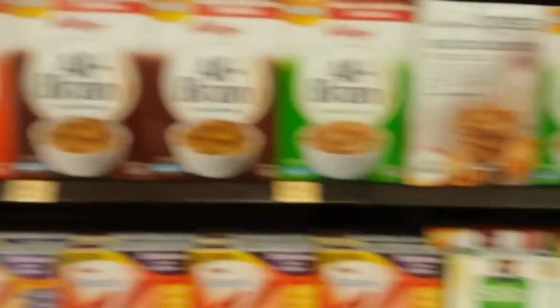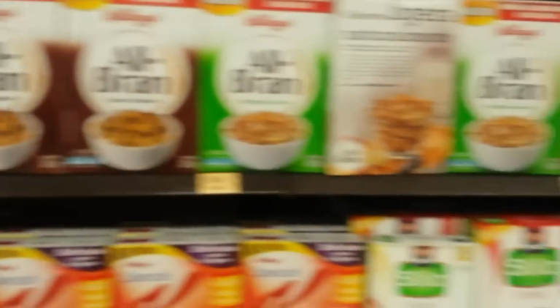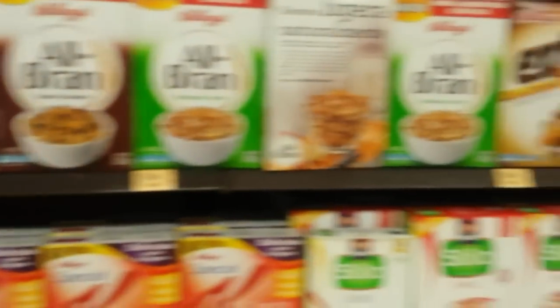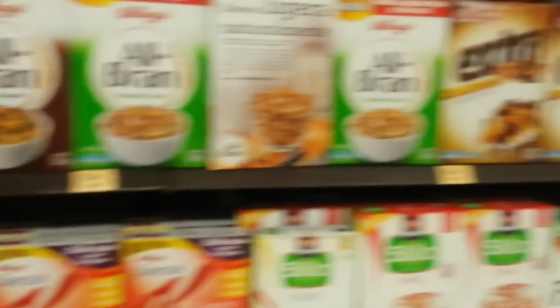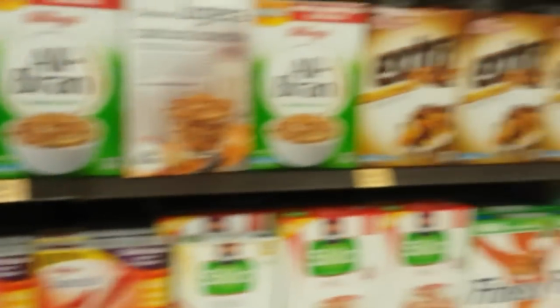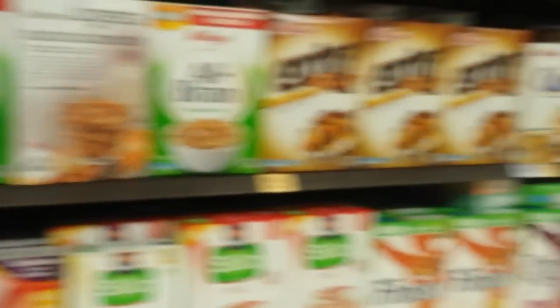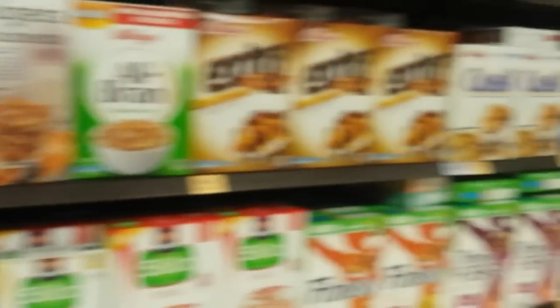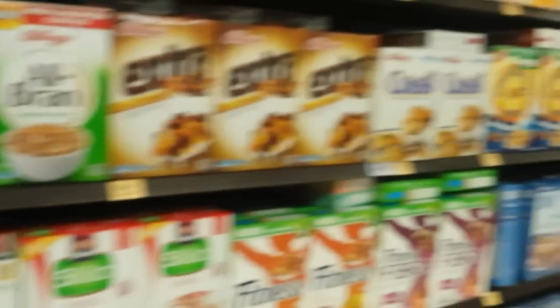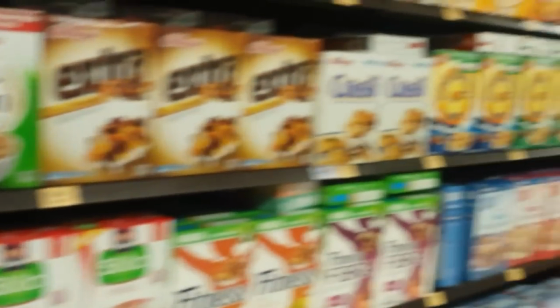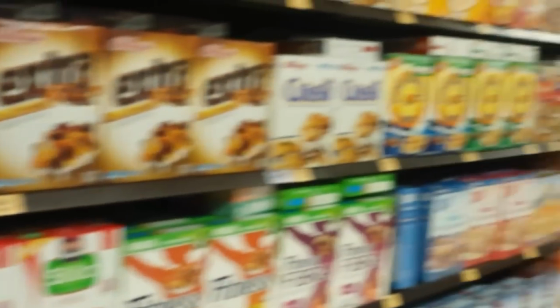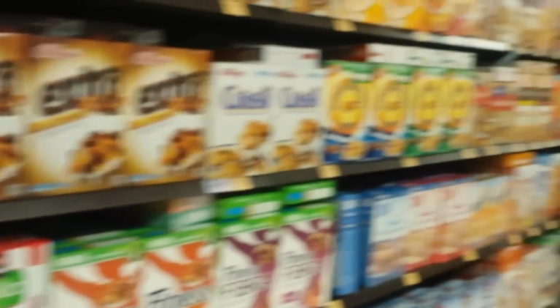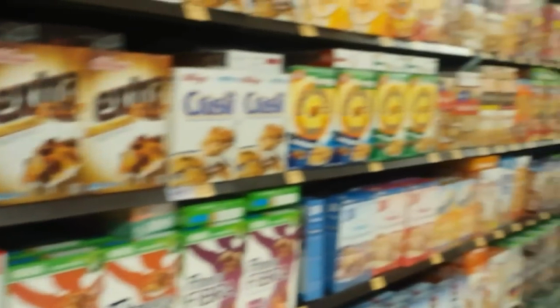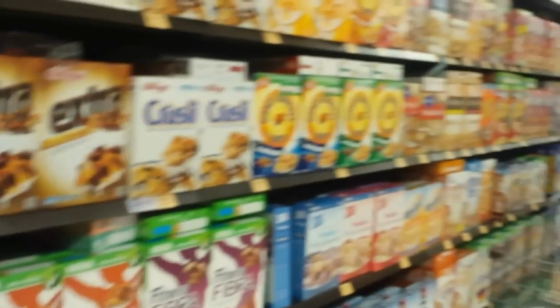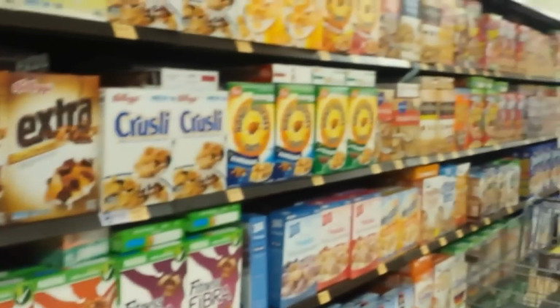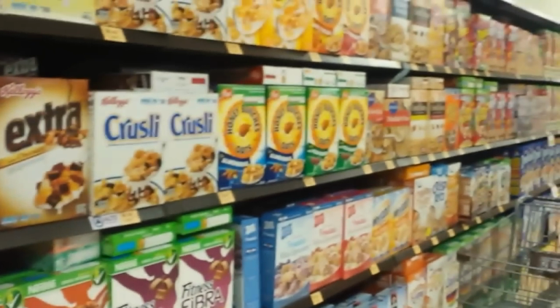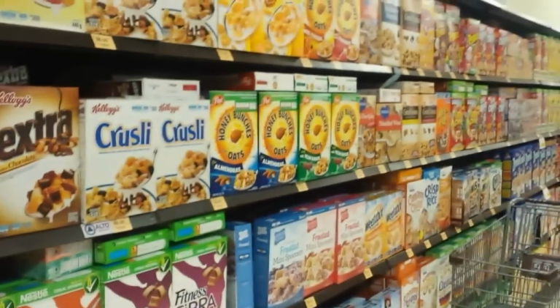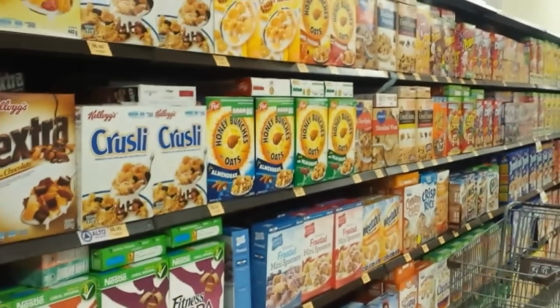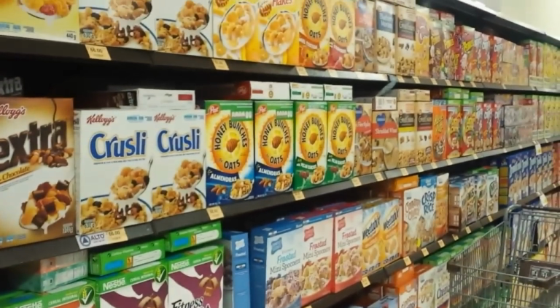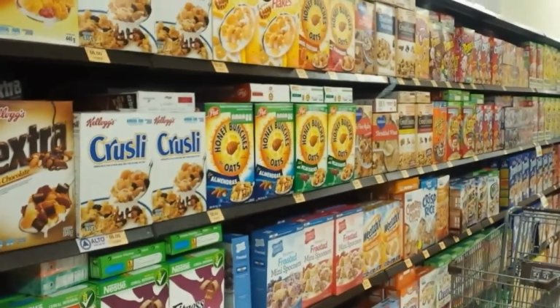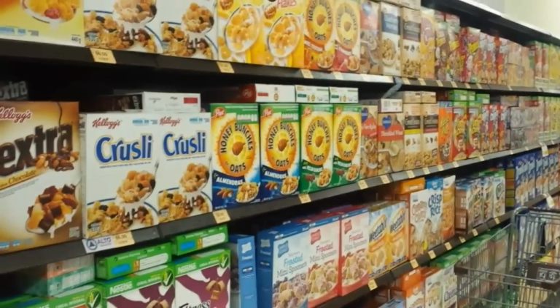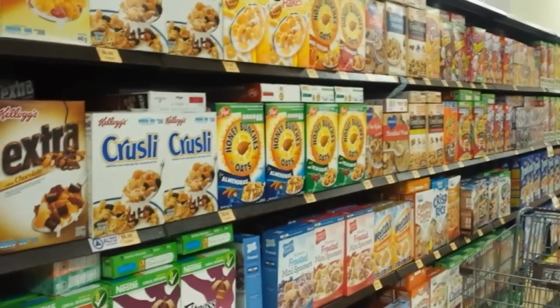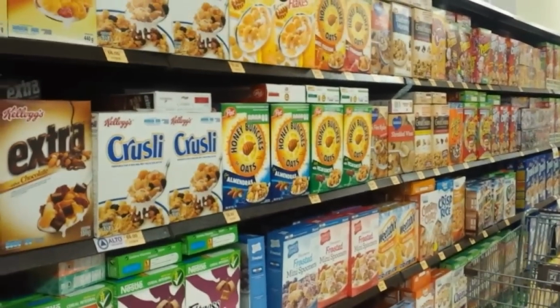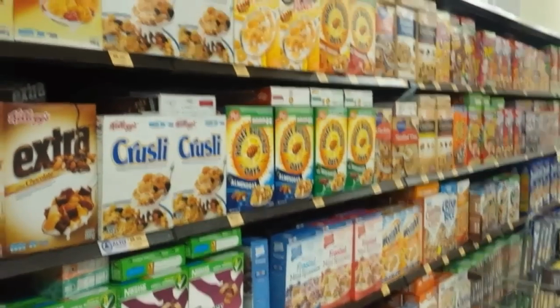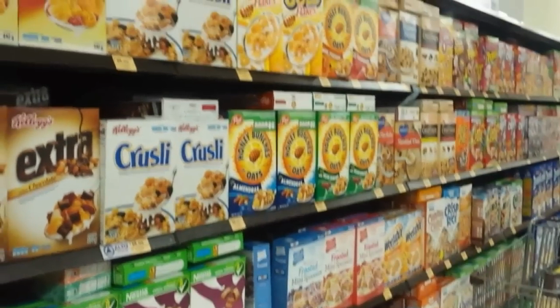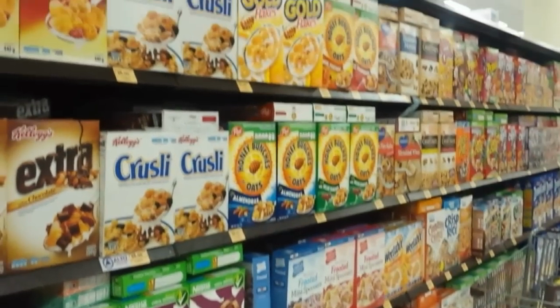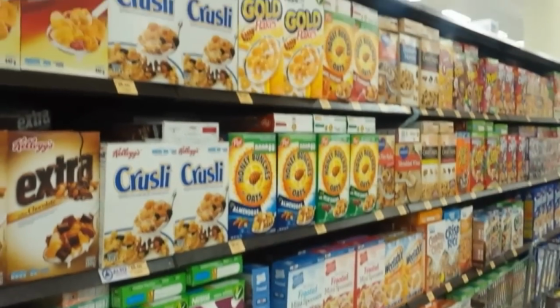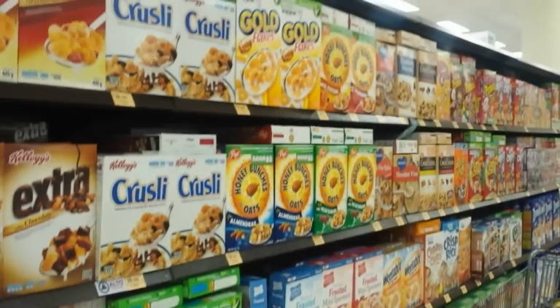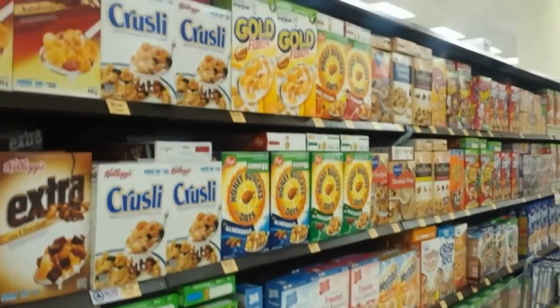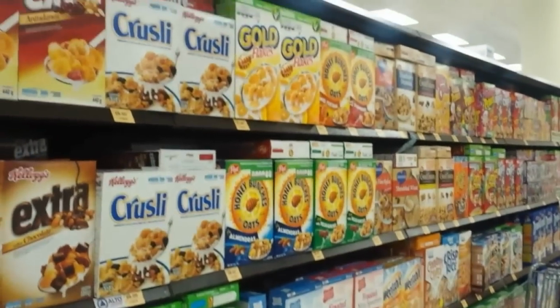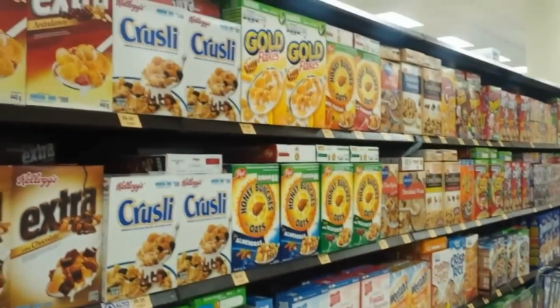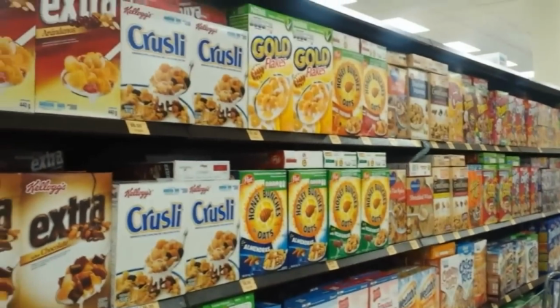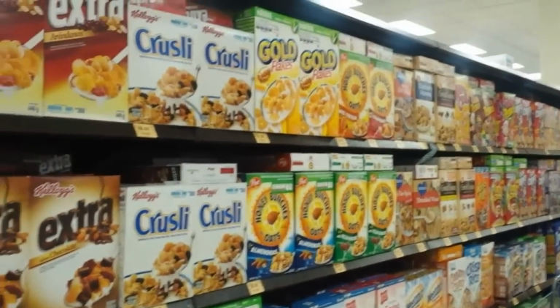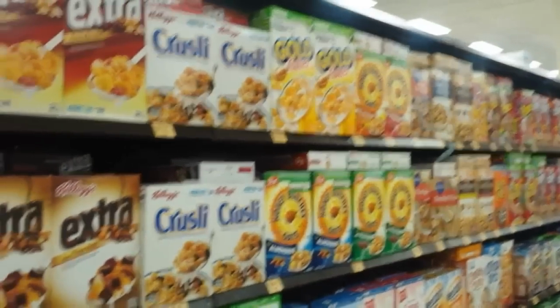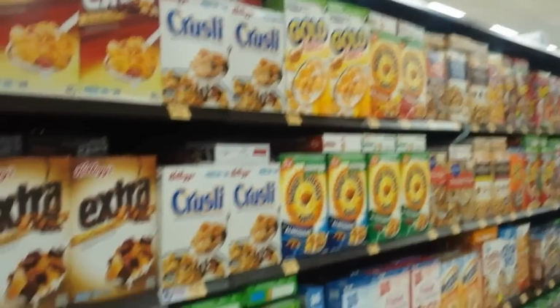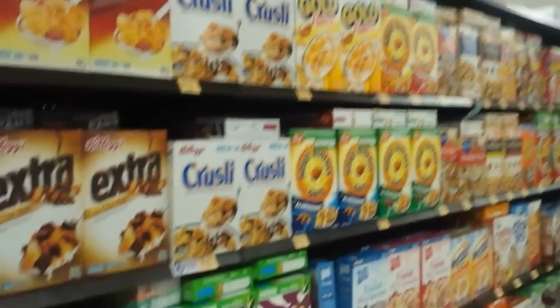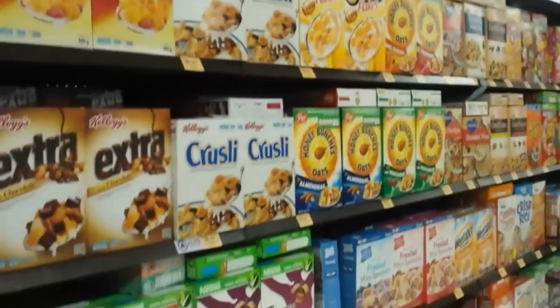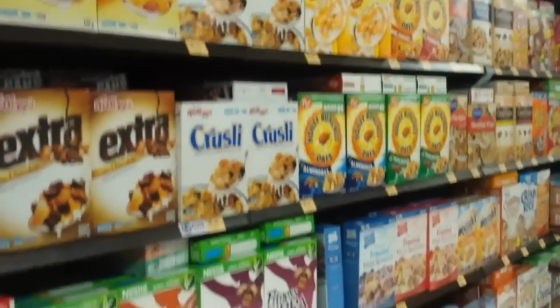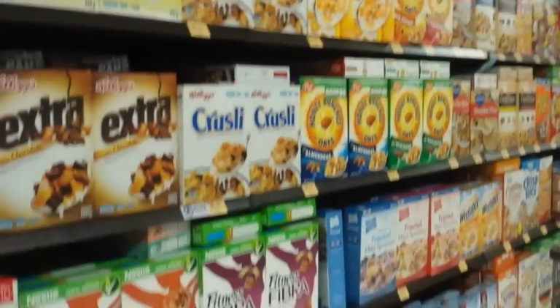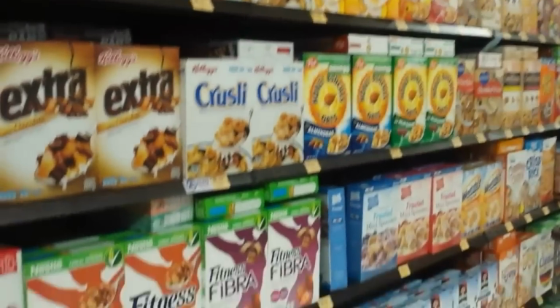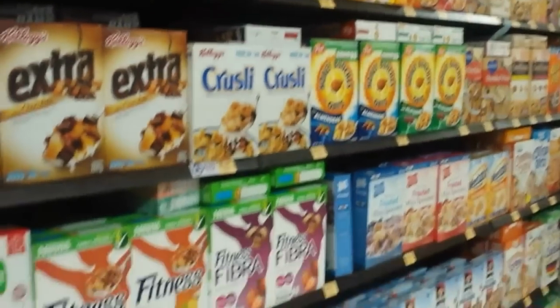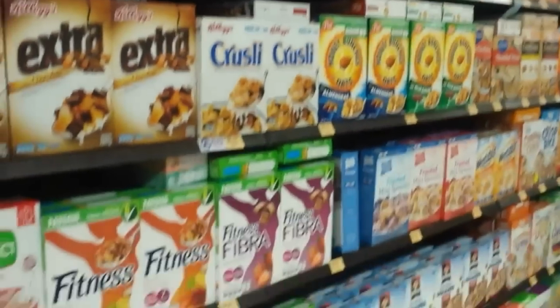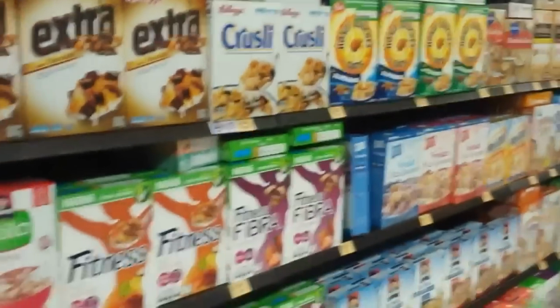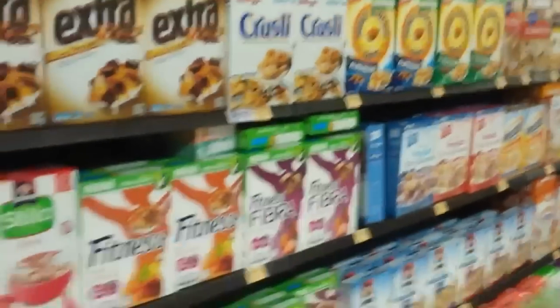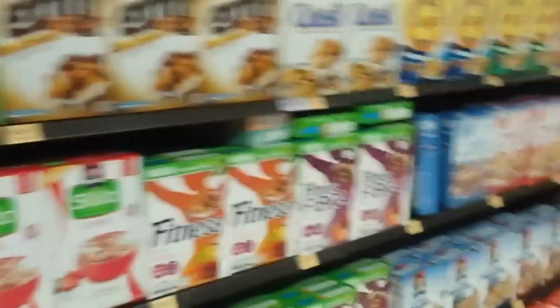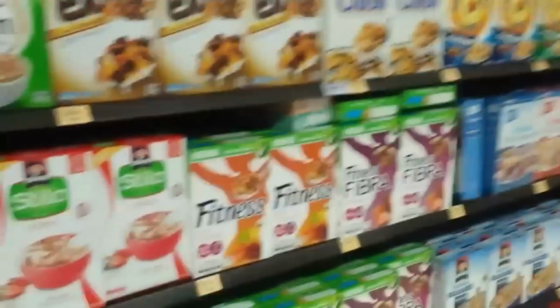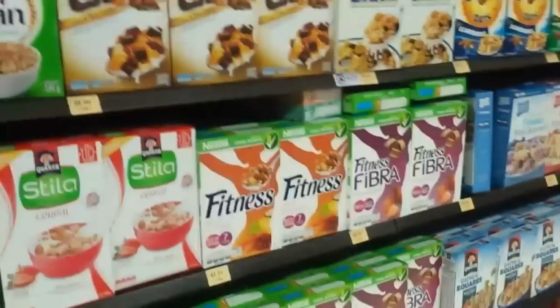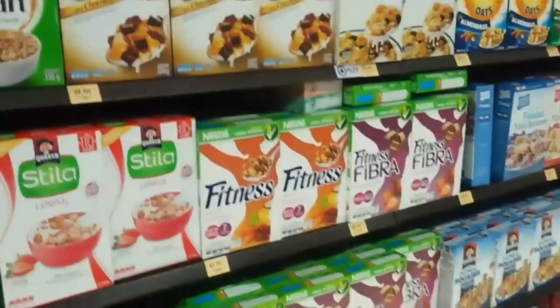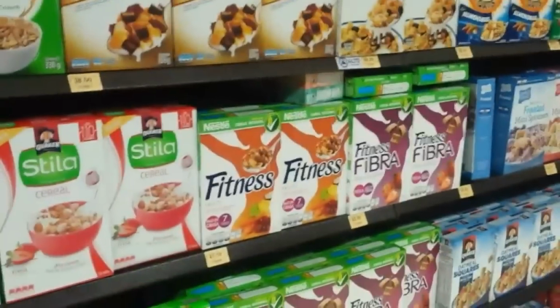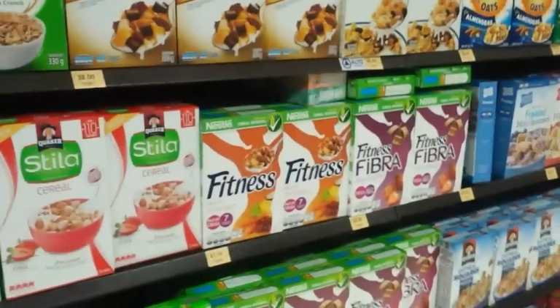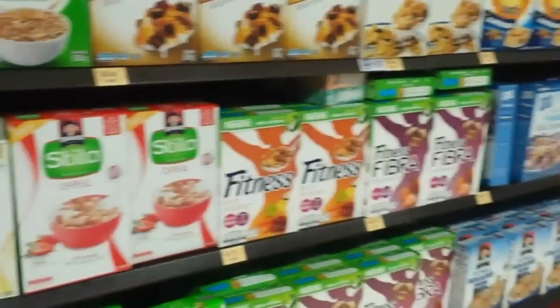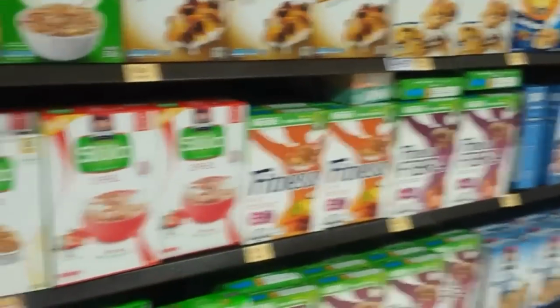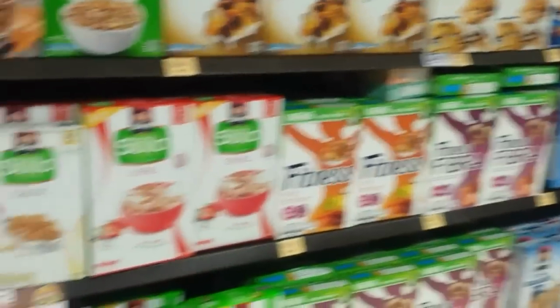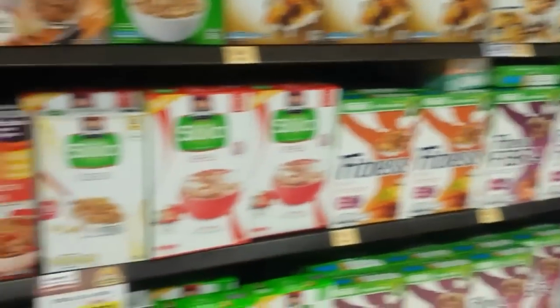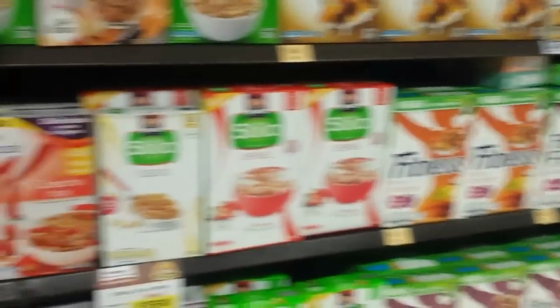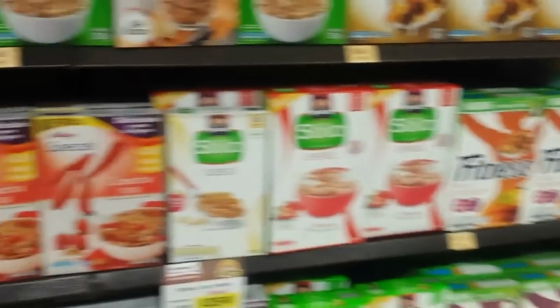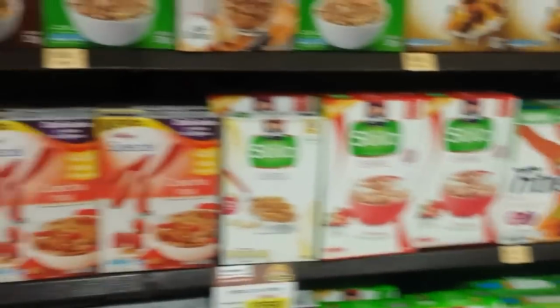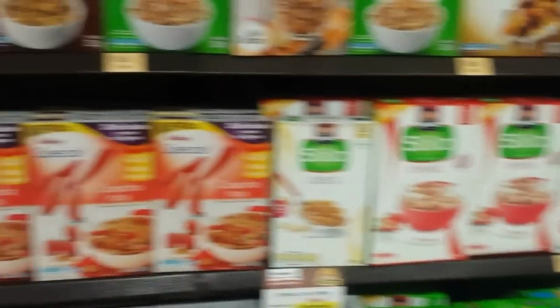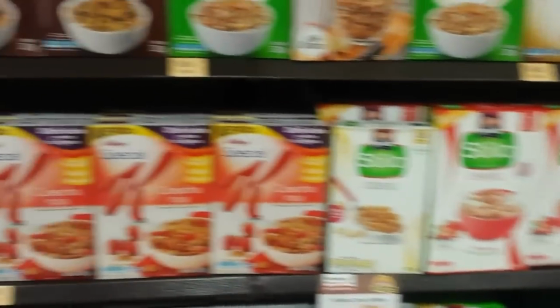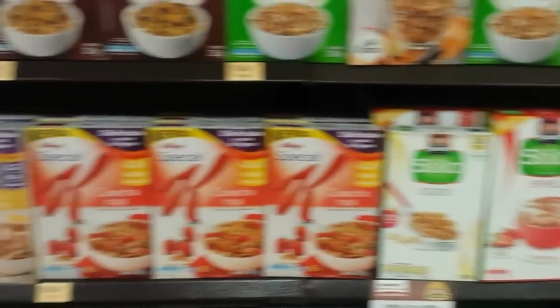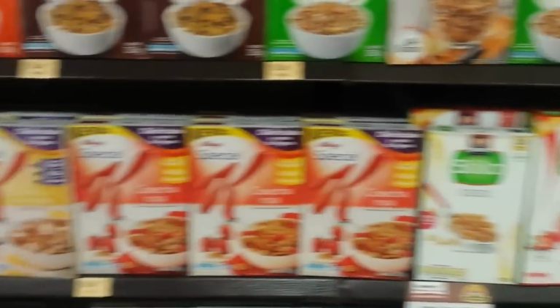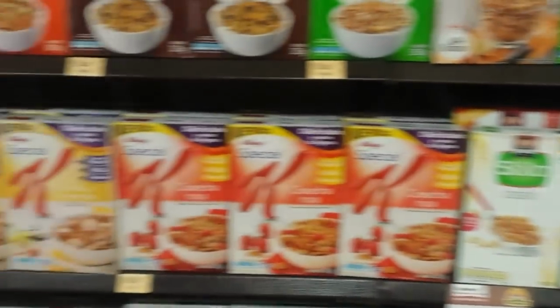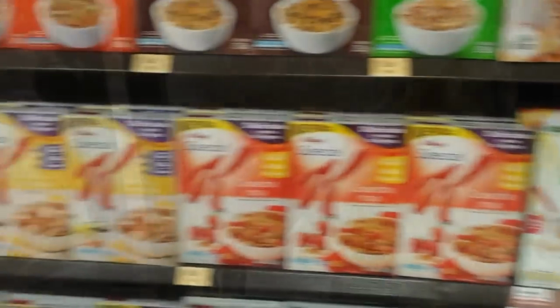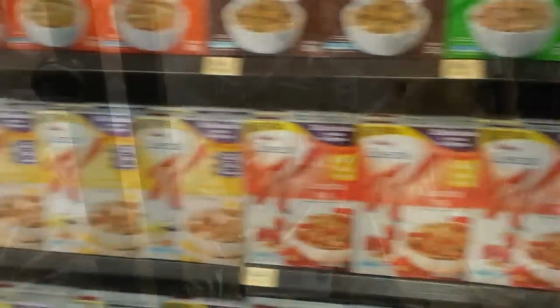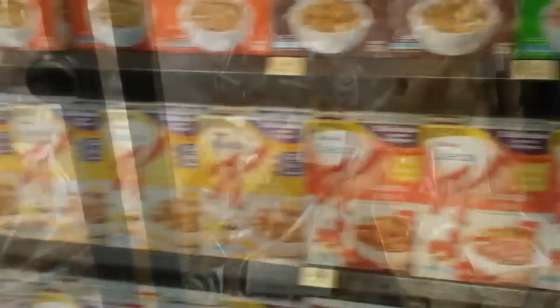Cereals — all the usual cereal types you can imagine.